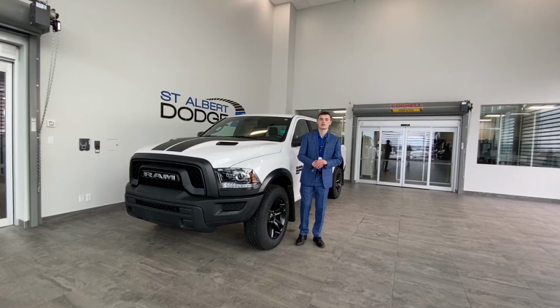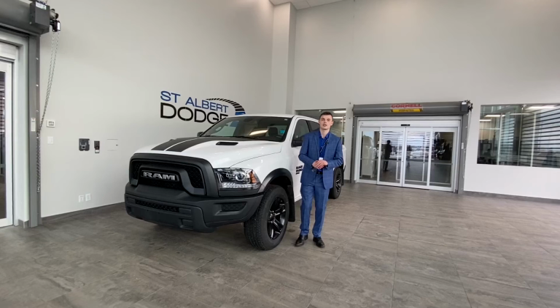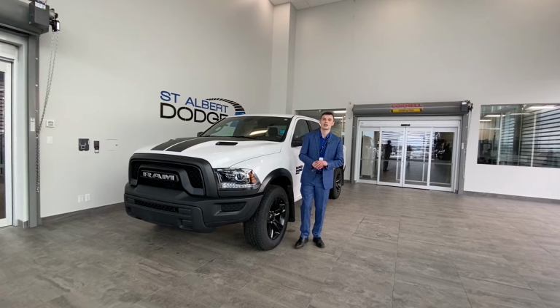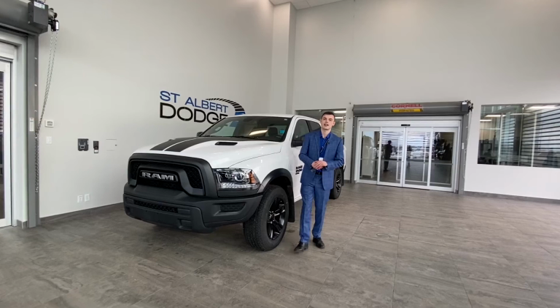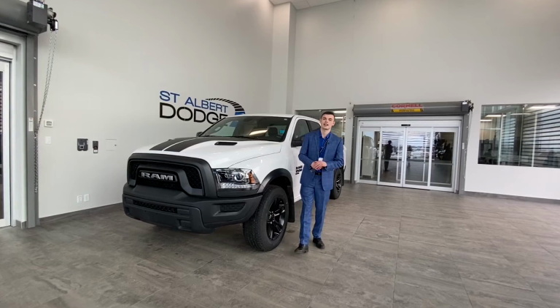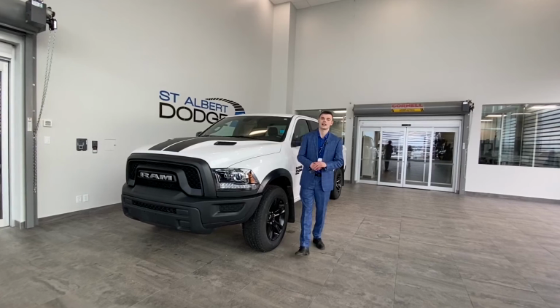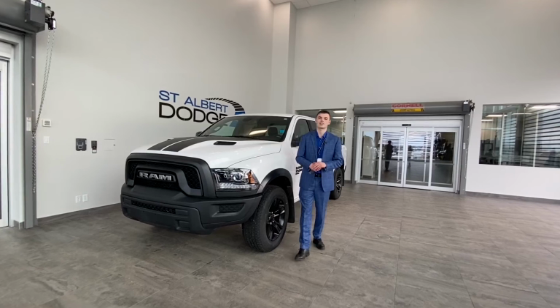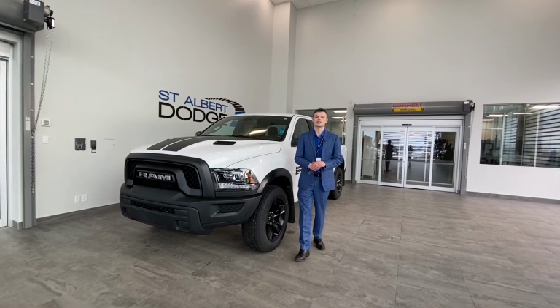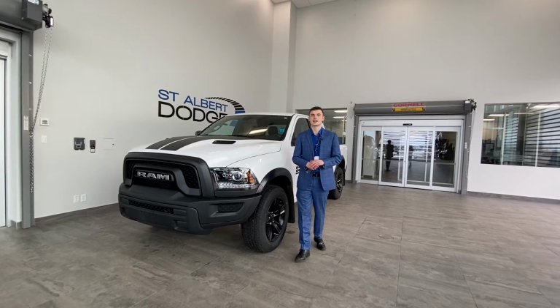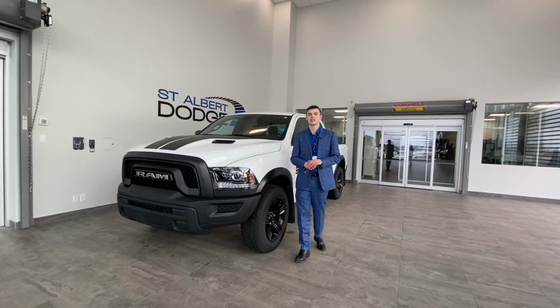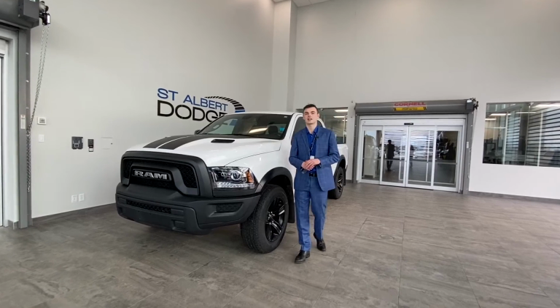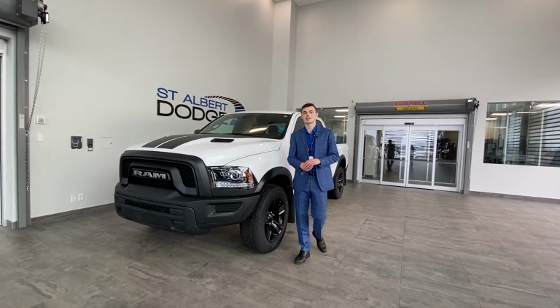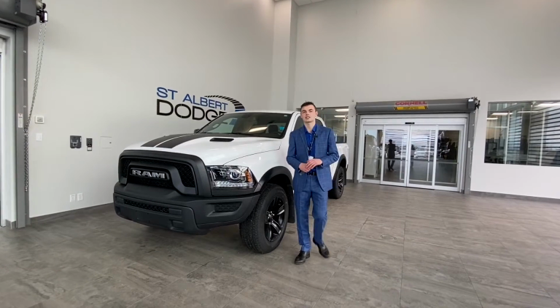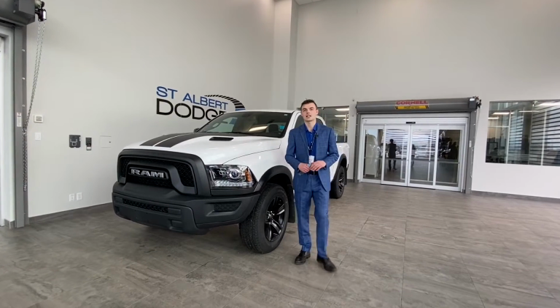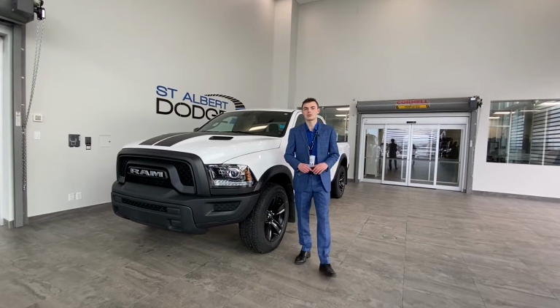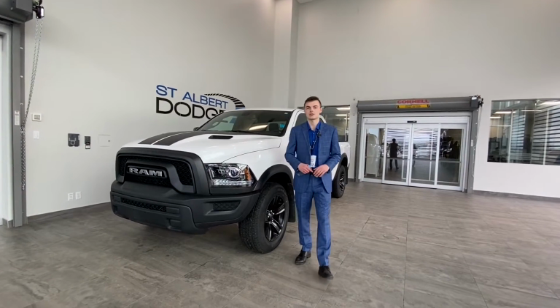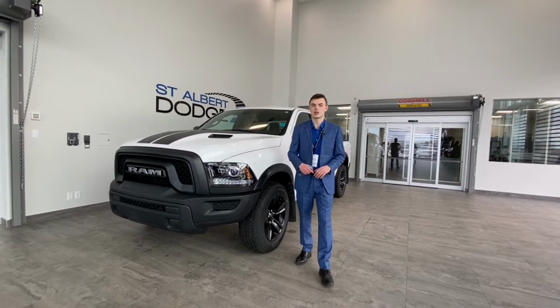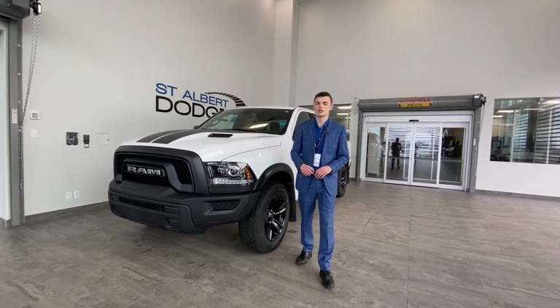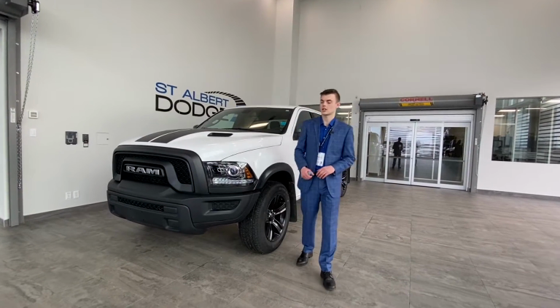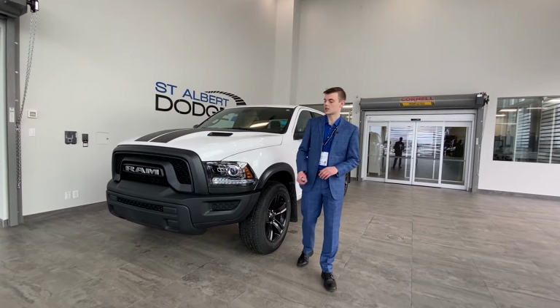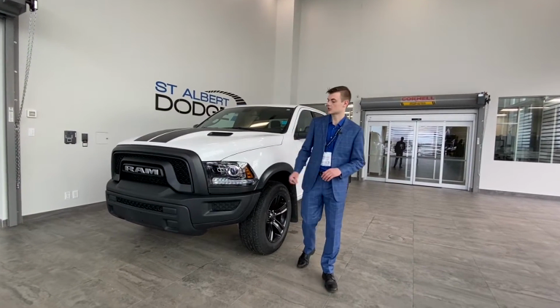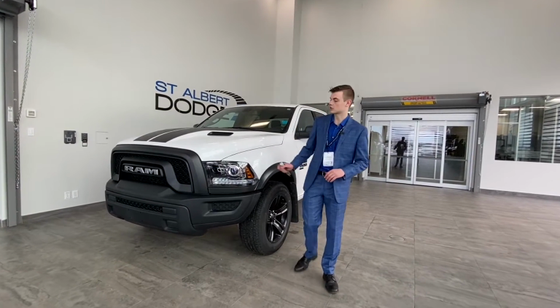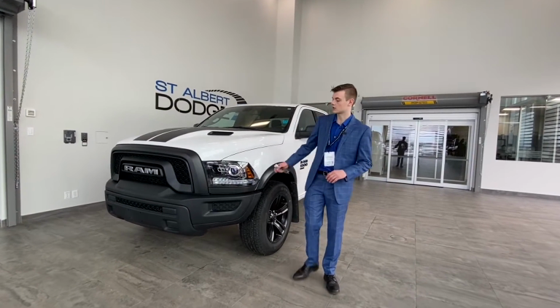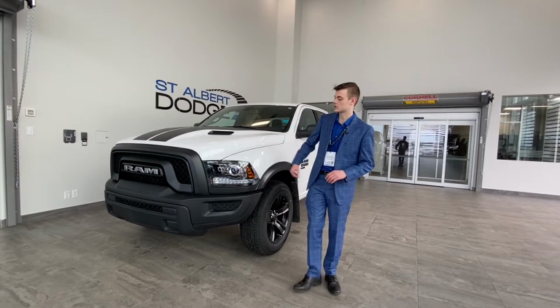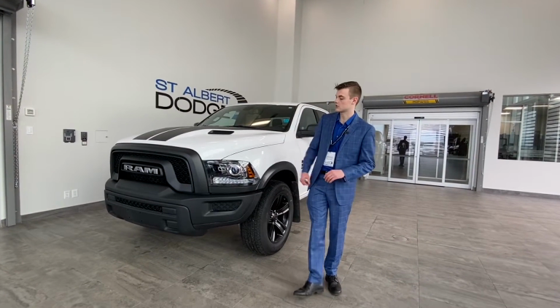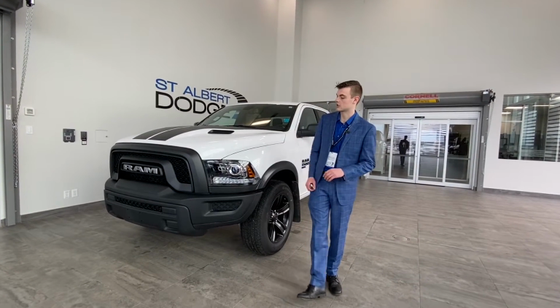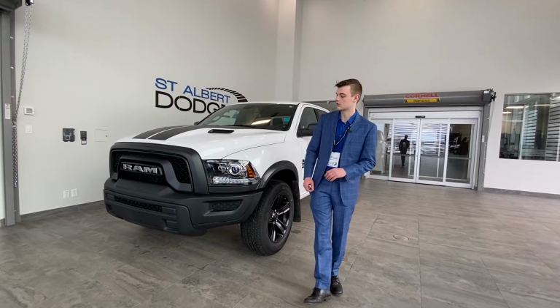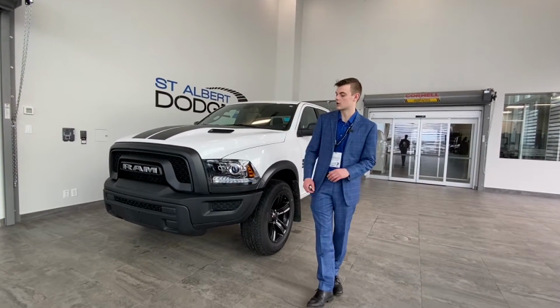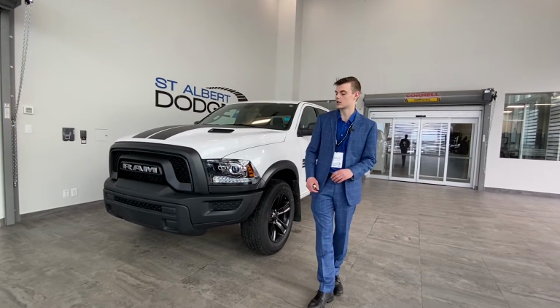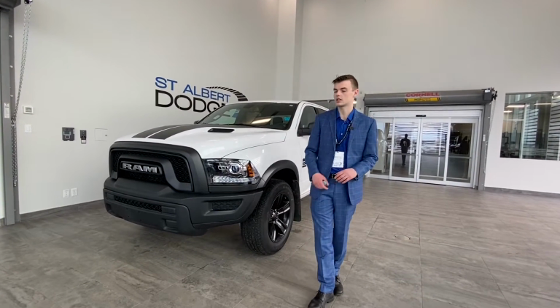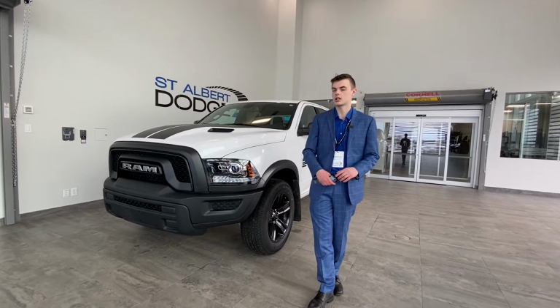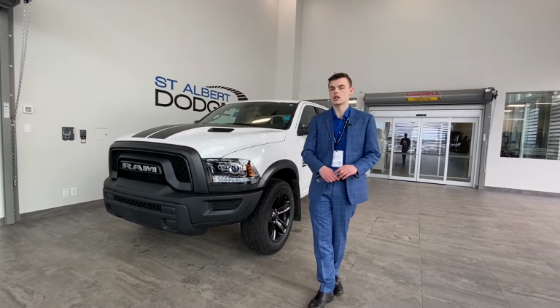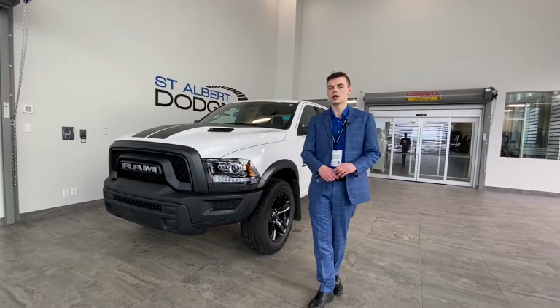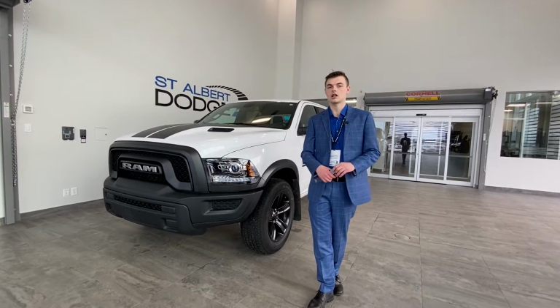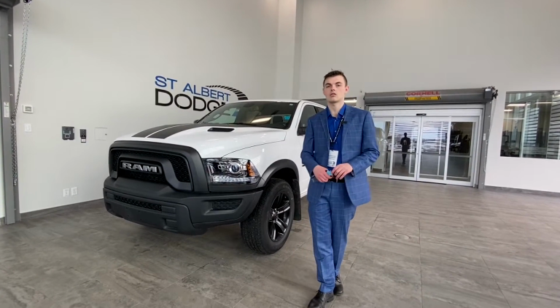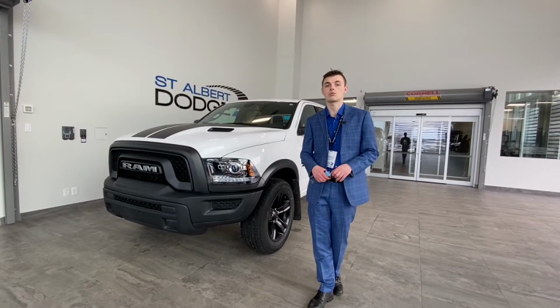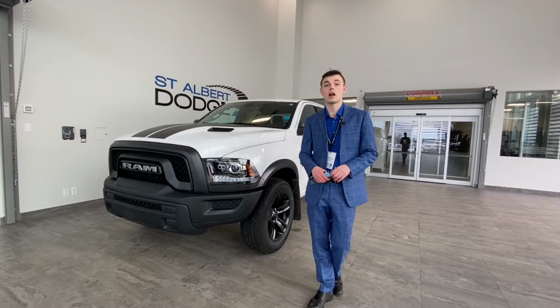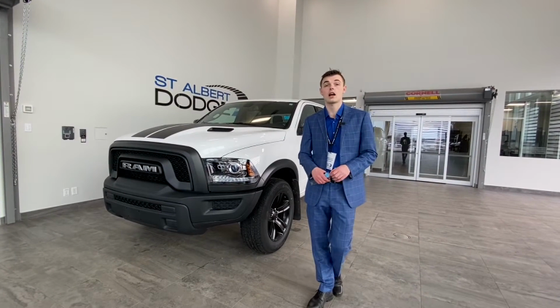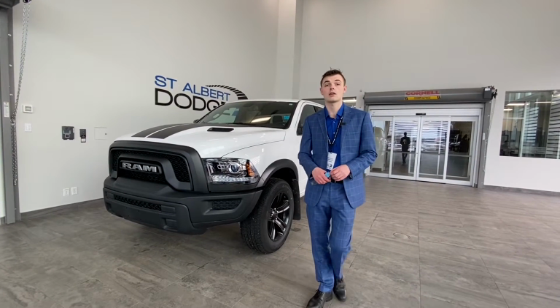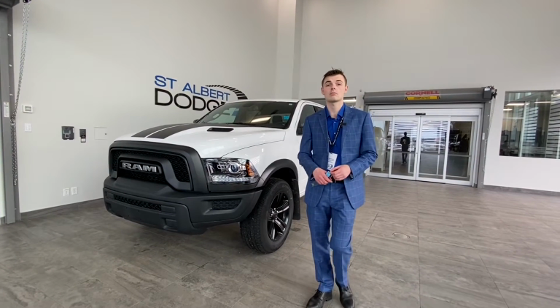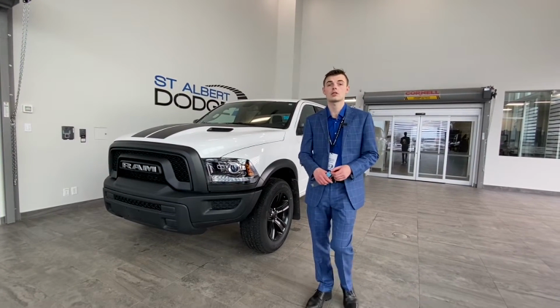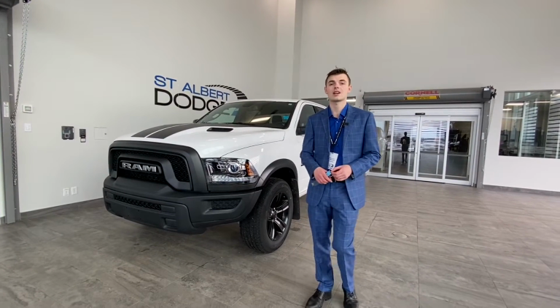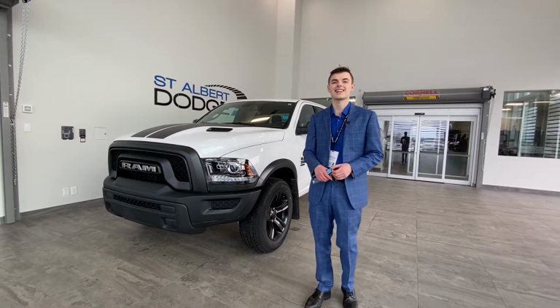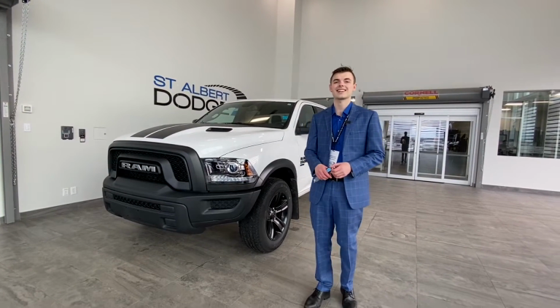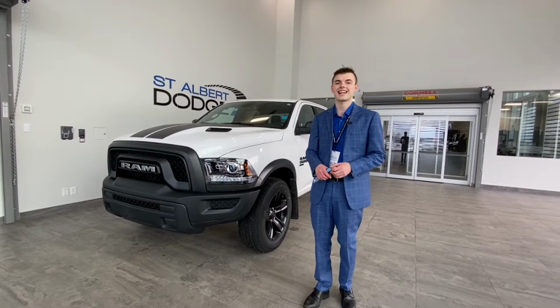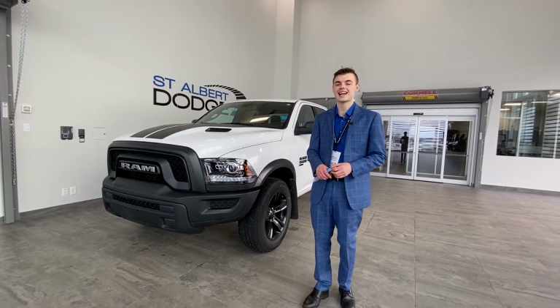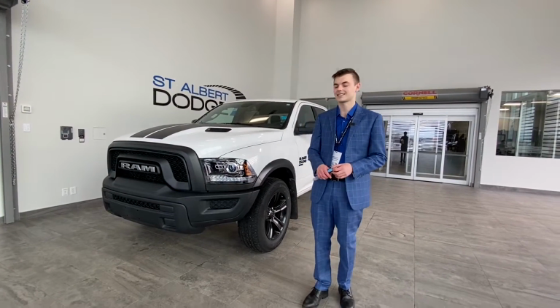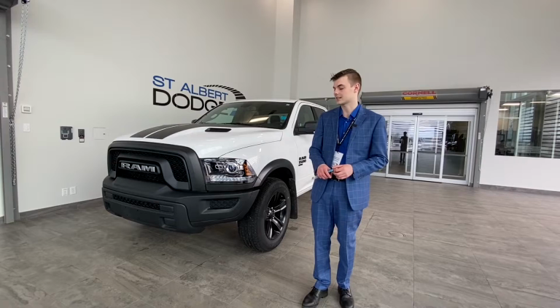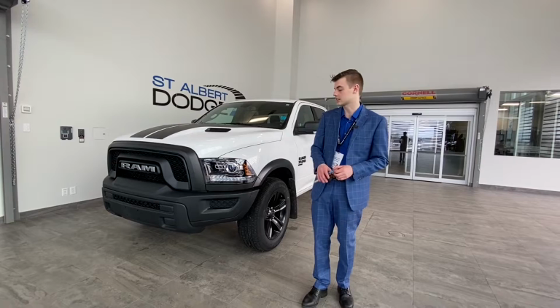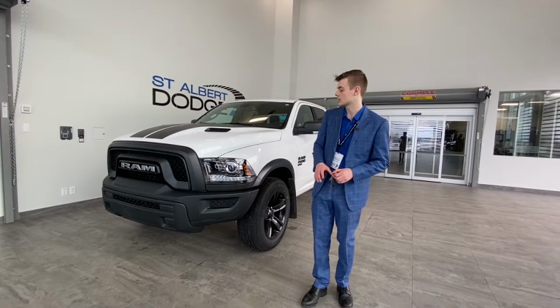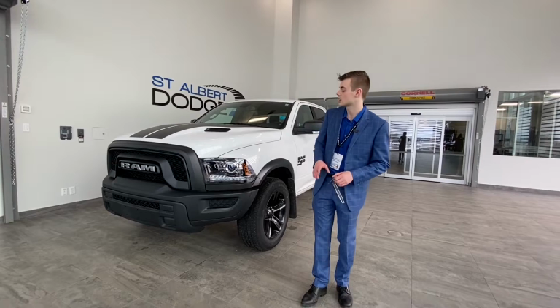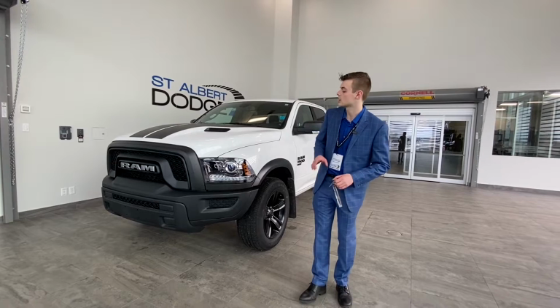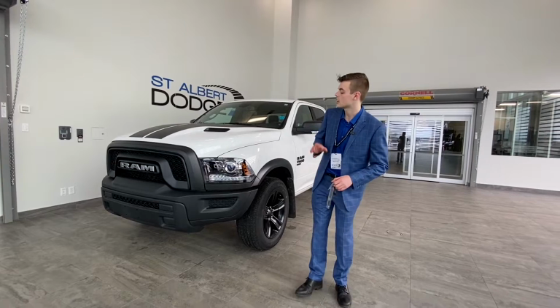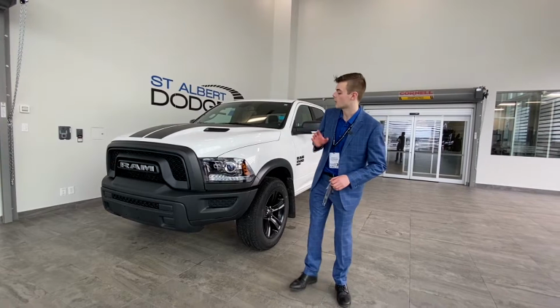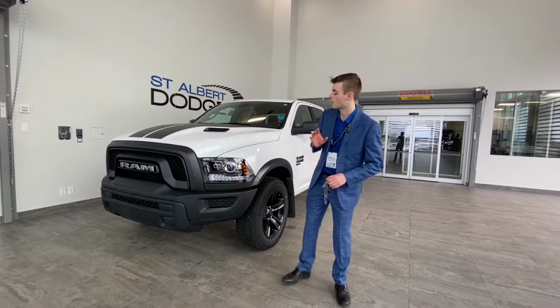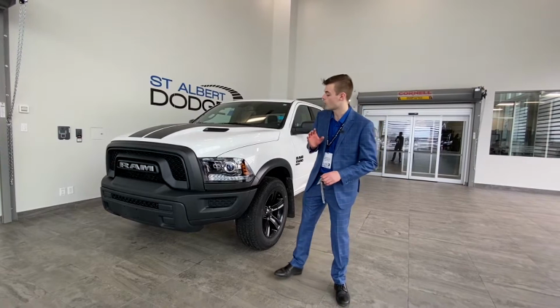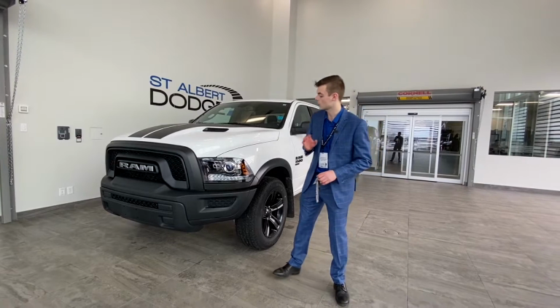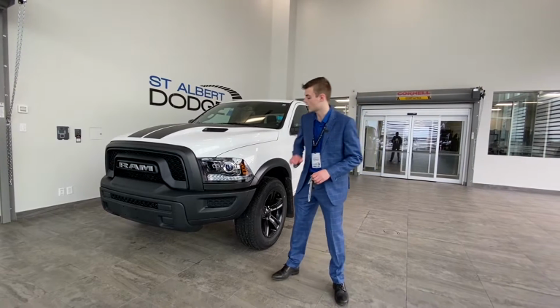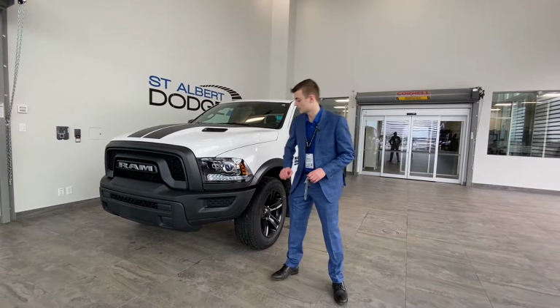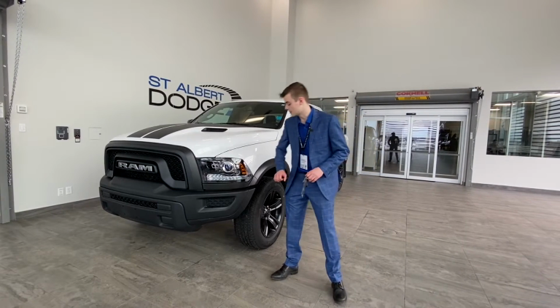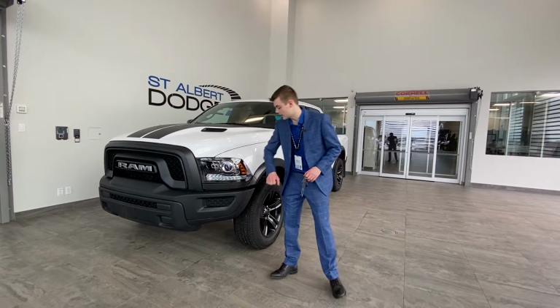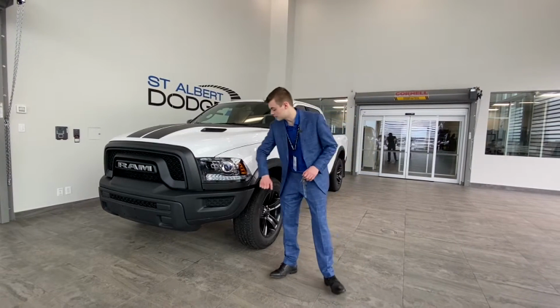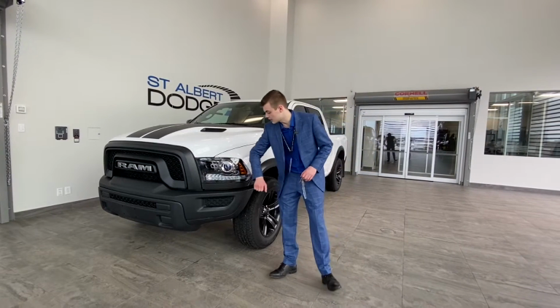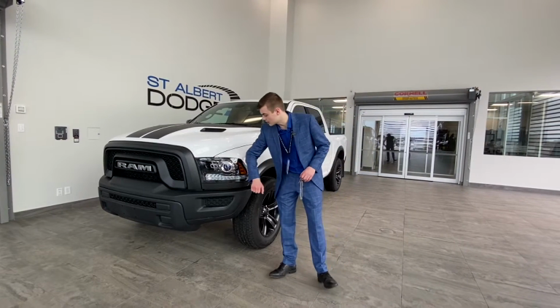Hey guys, Shannon down at St. Albert Dodge. I got a 2021 Ram Classic Warlock behind me here.